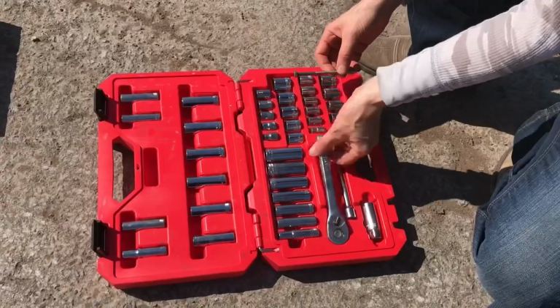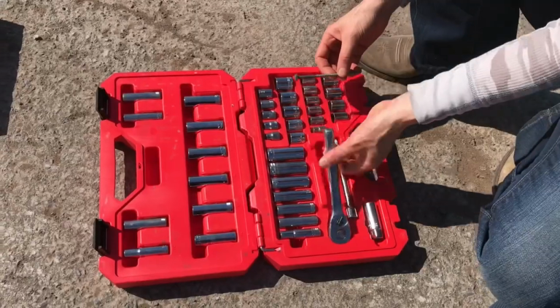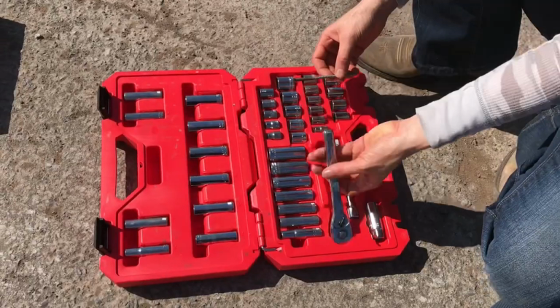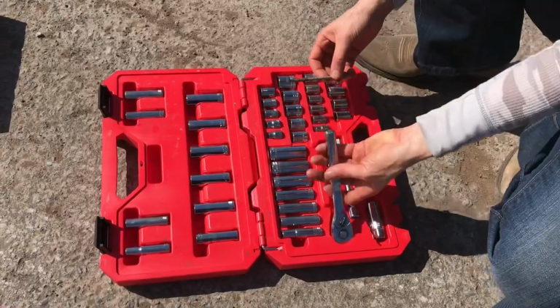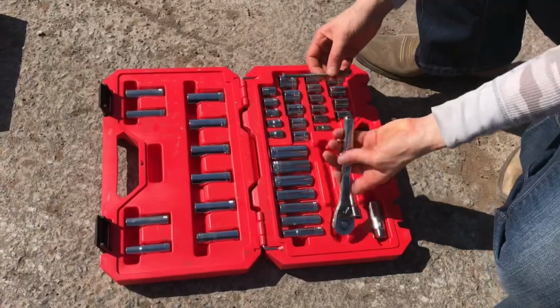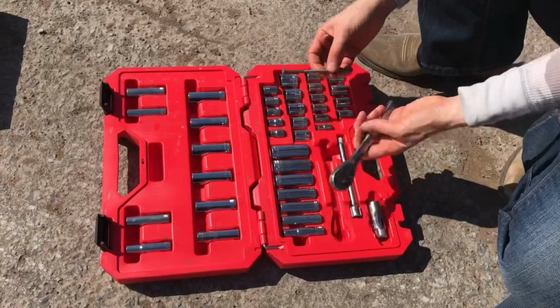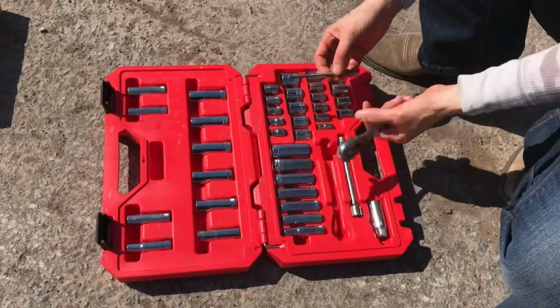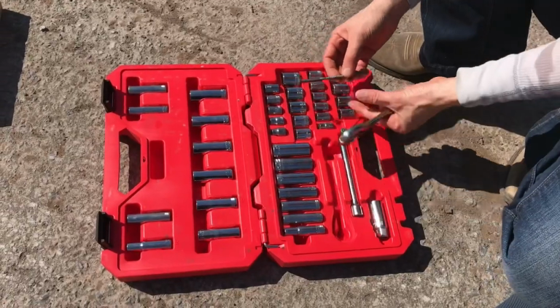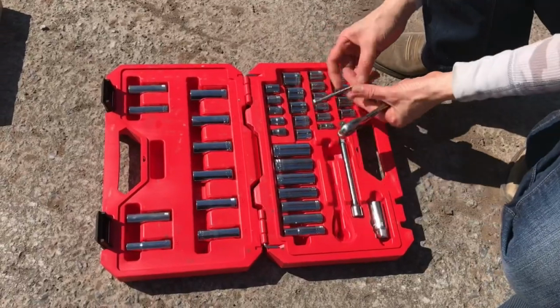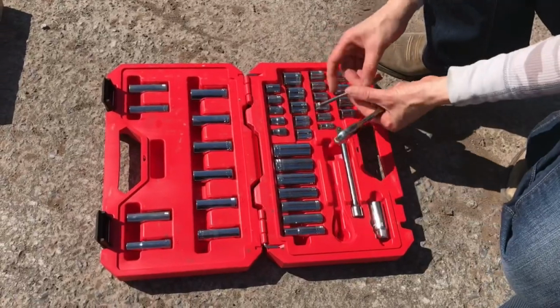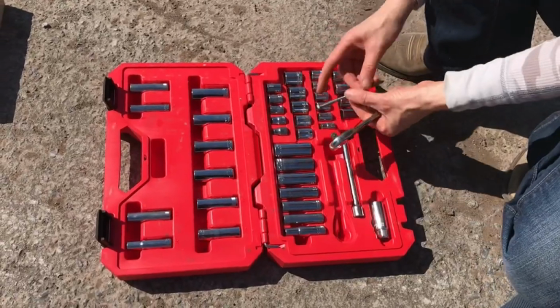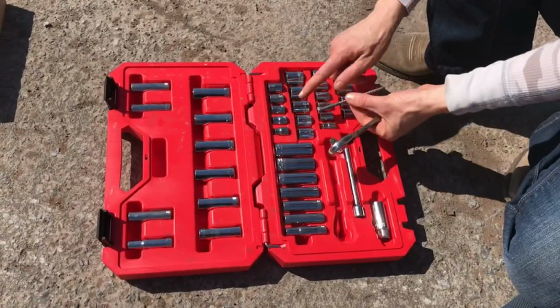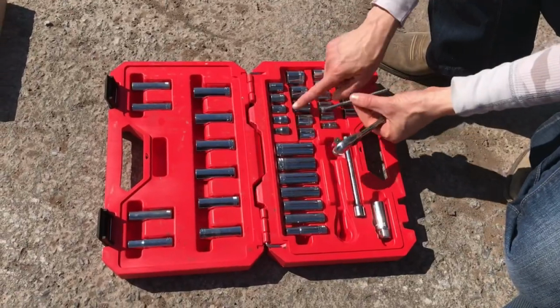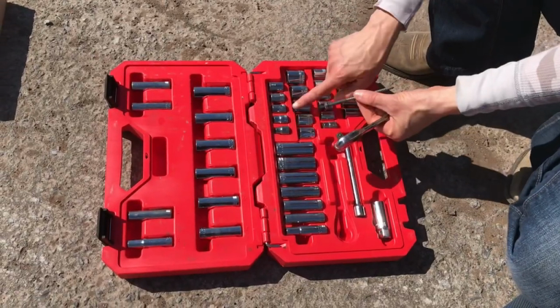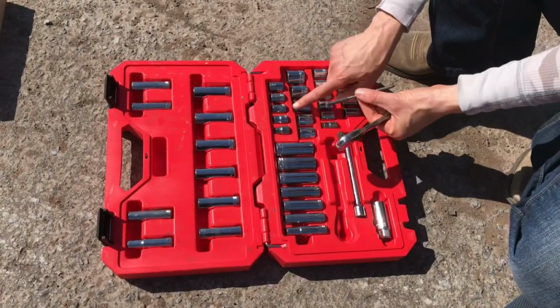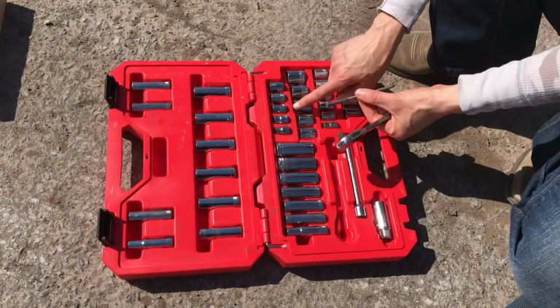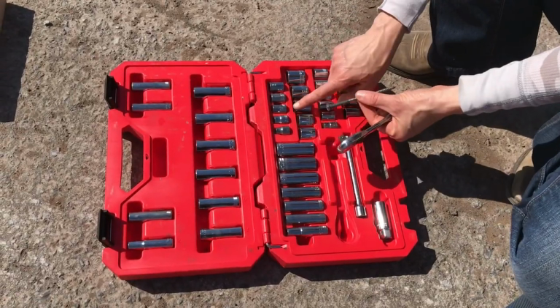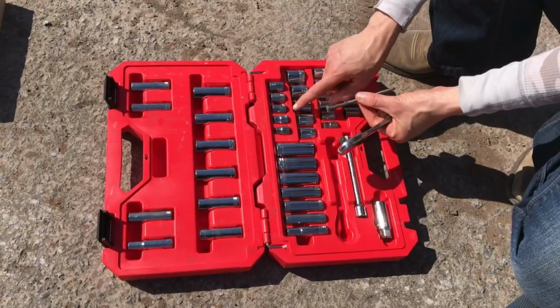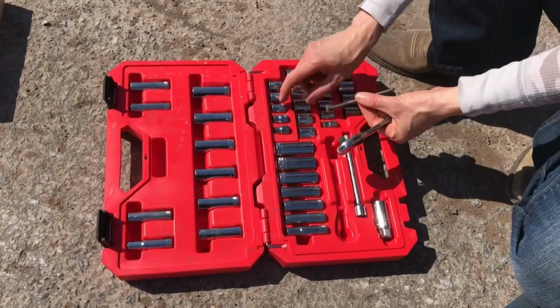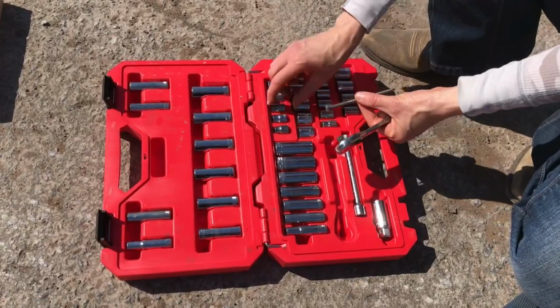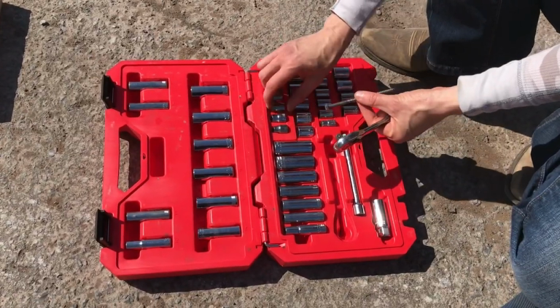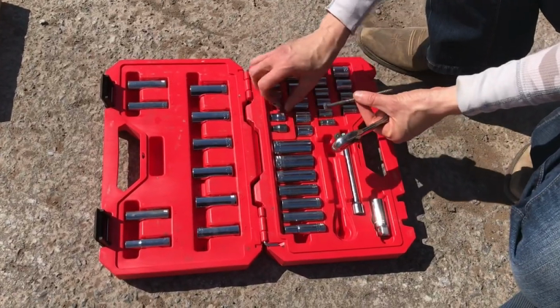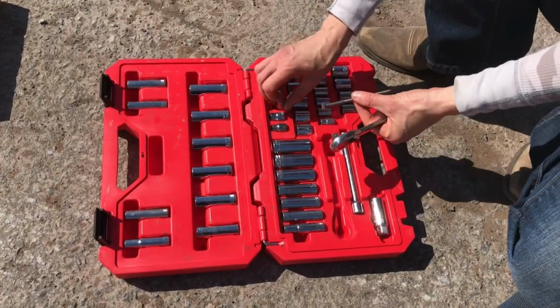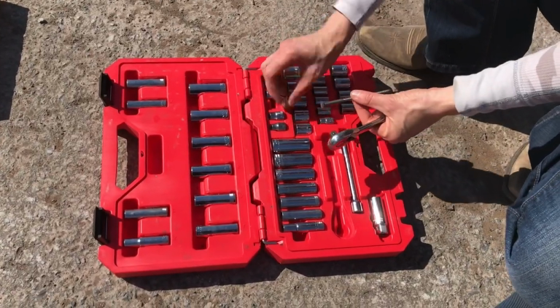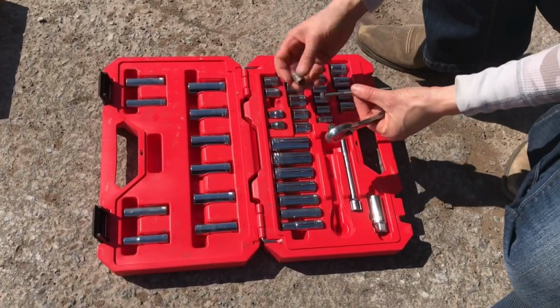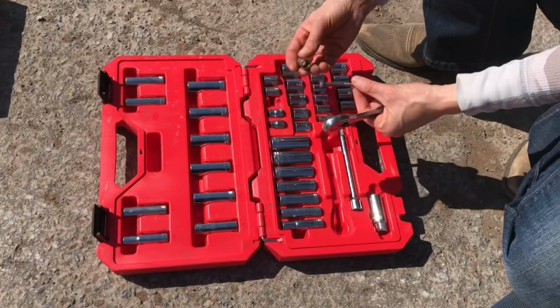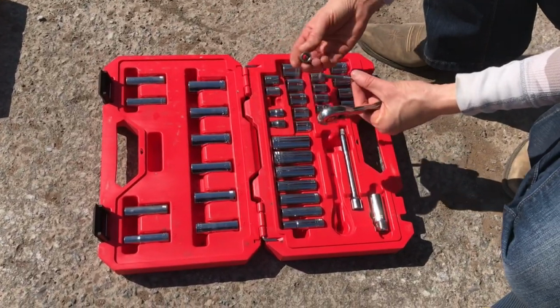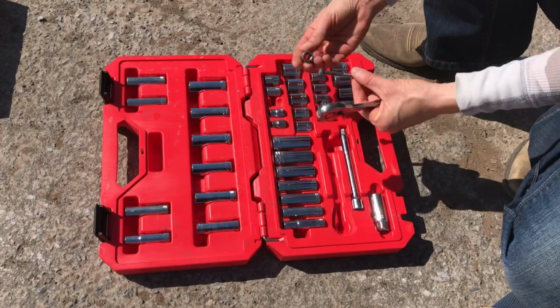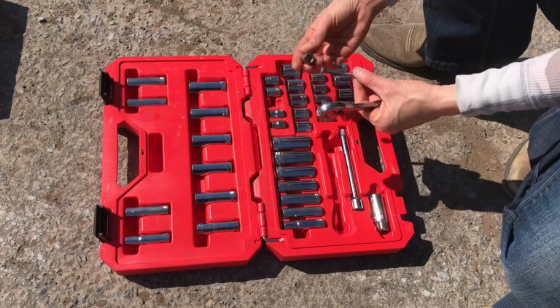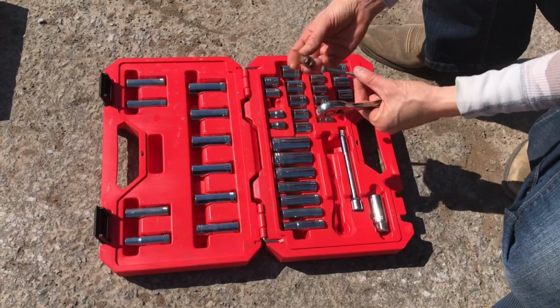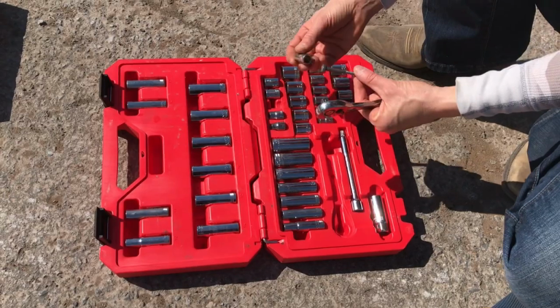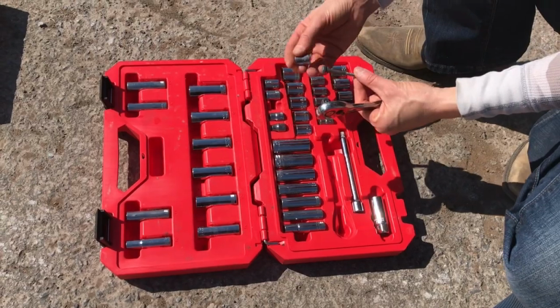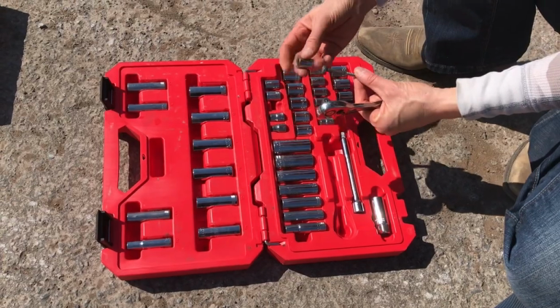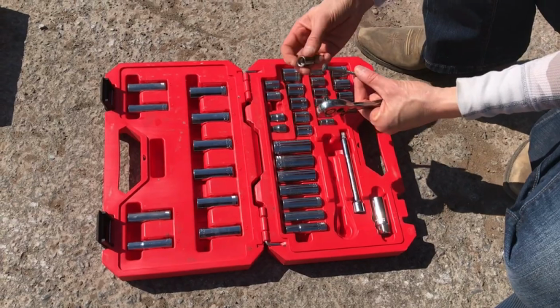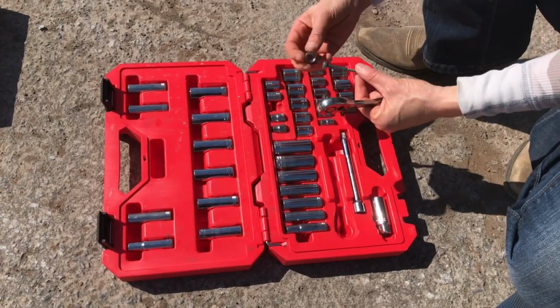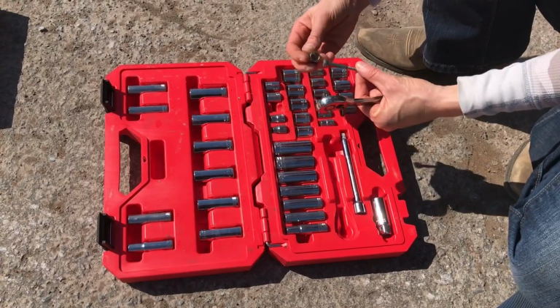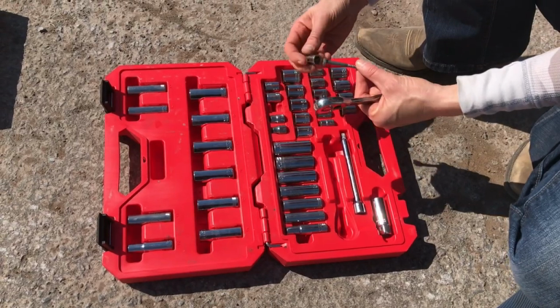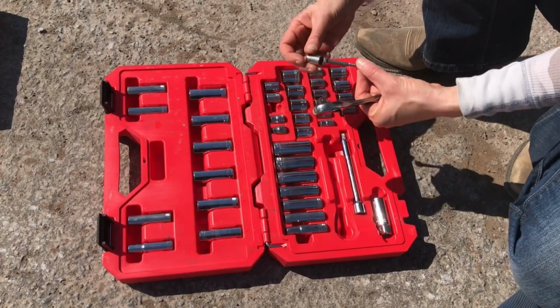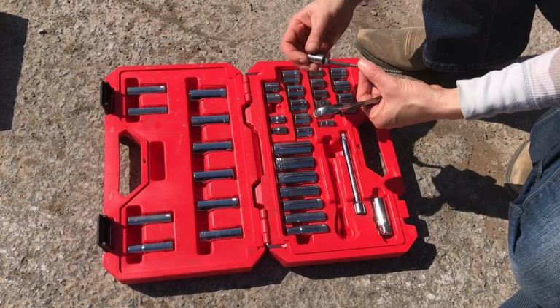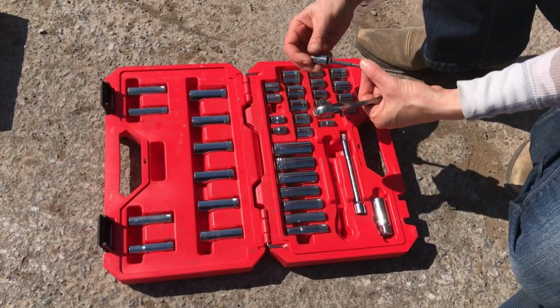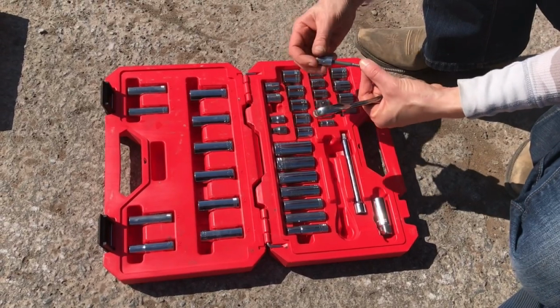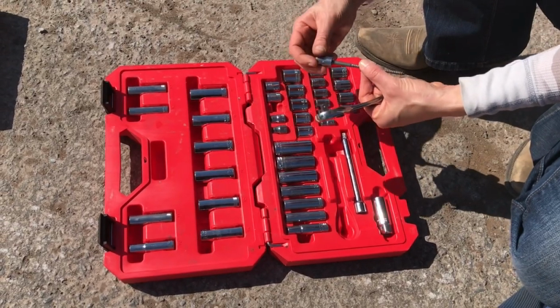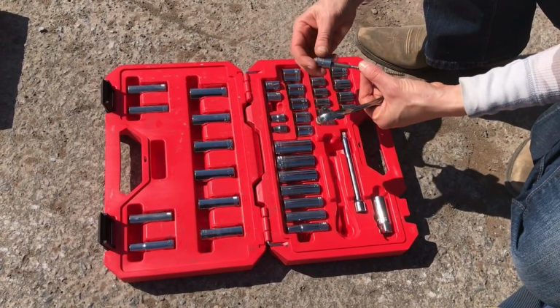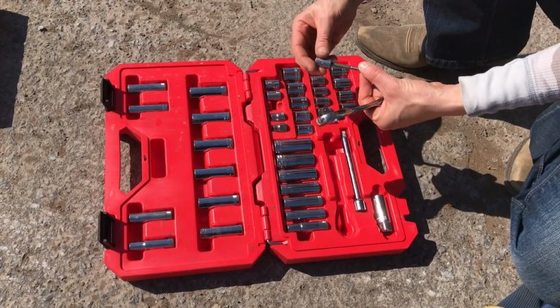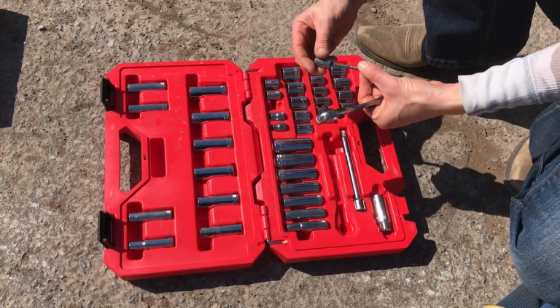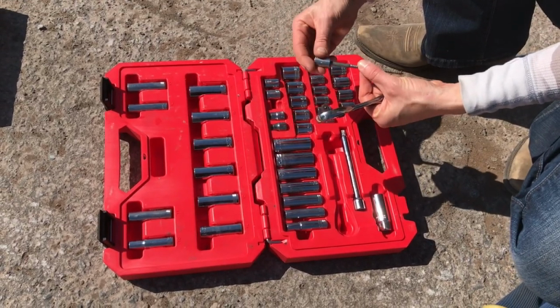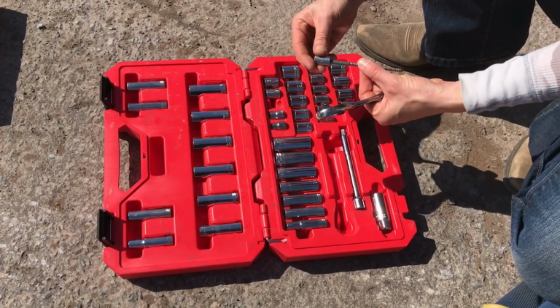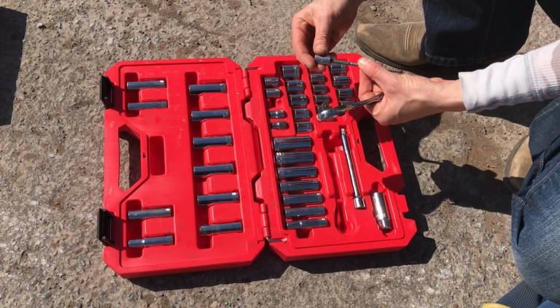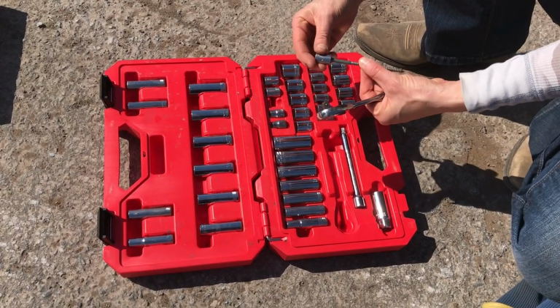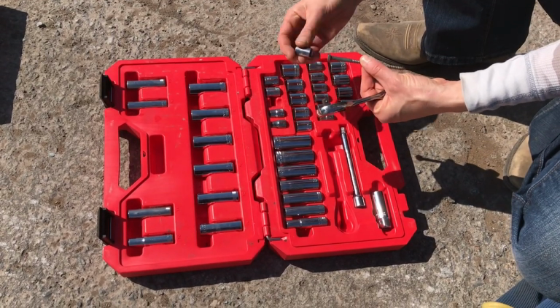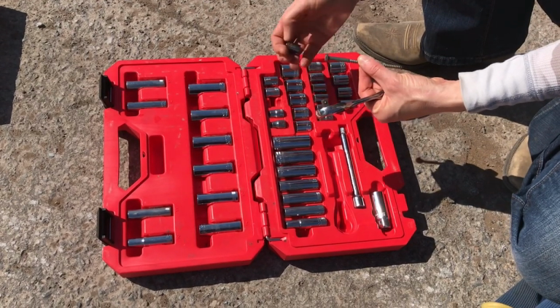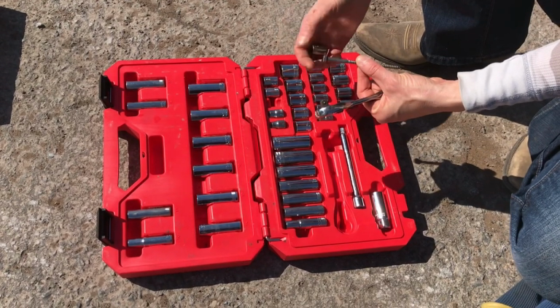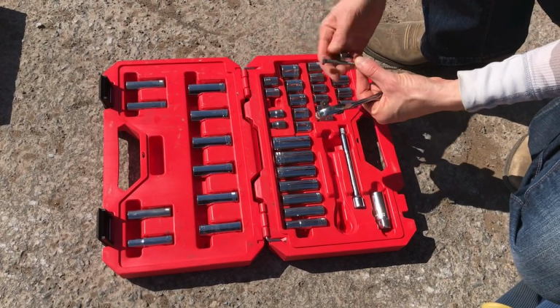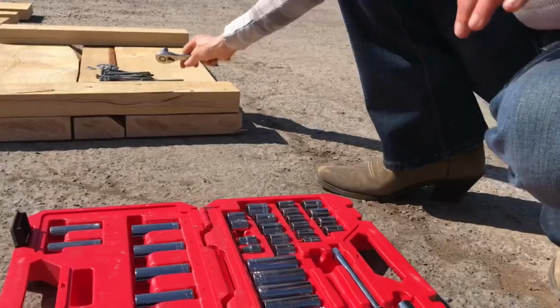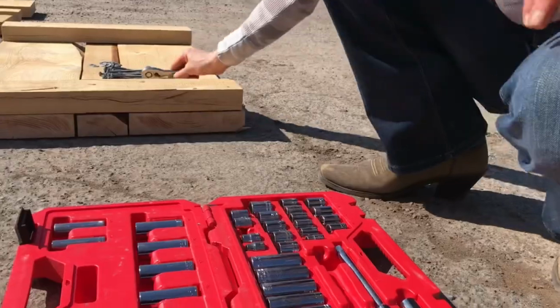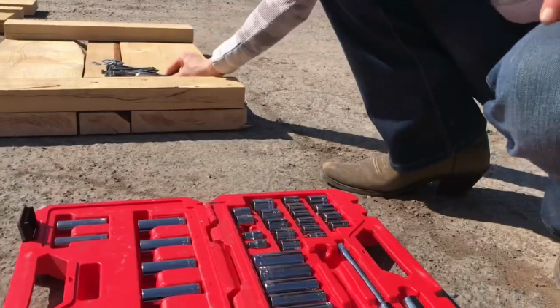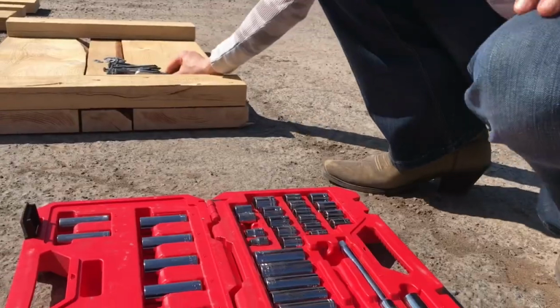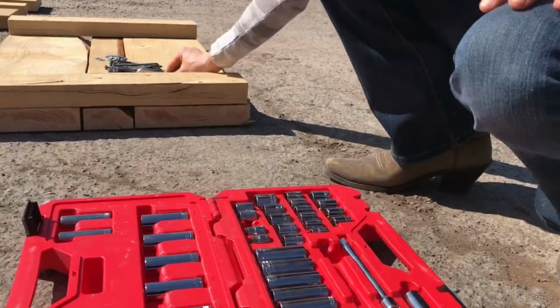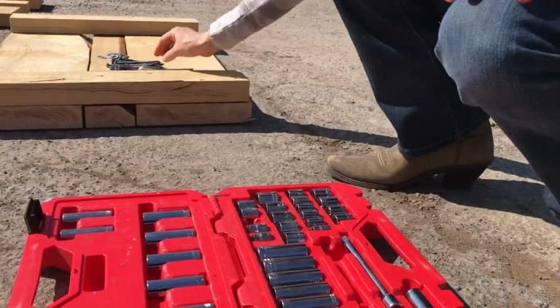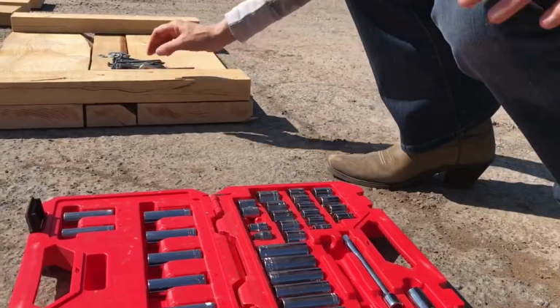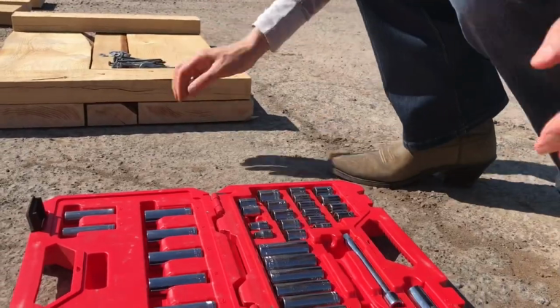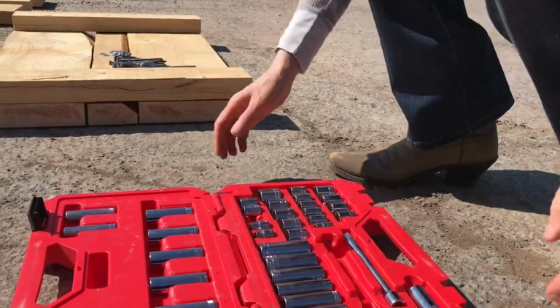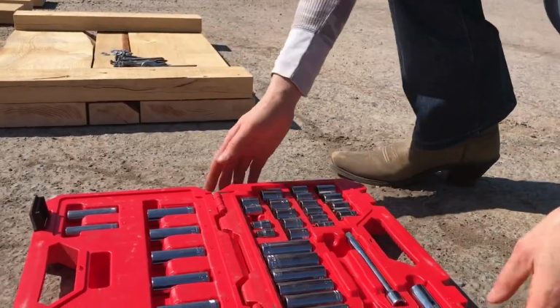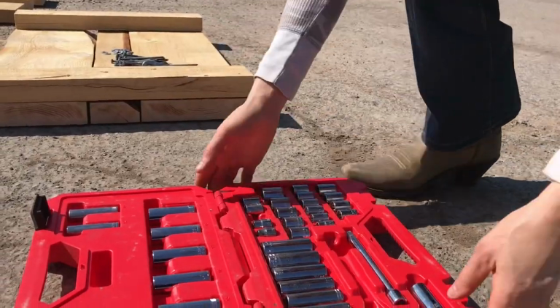Not a lot is needed to assemble your bed. All you will need is a 7/16th socket wrench and a hammer.